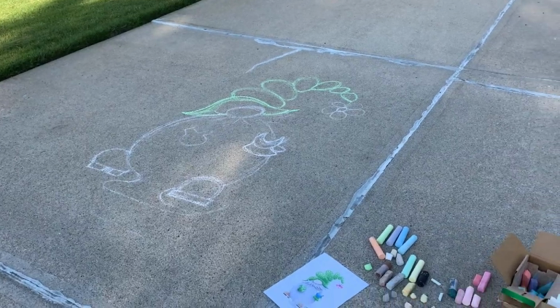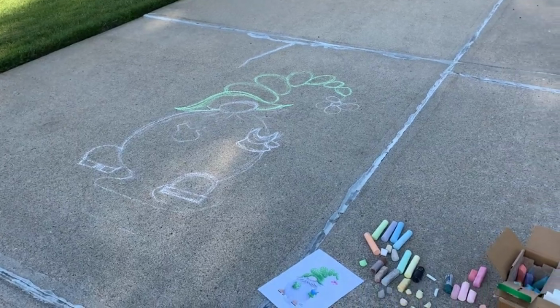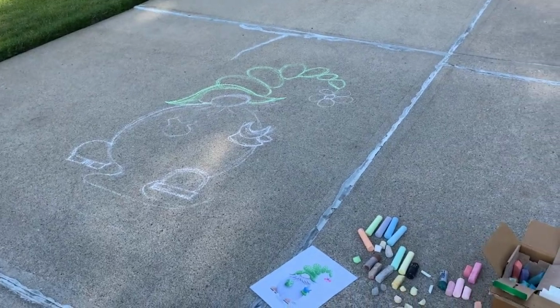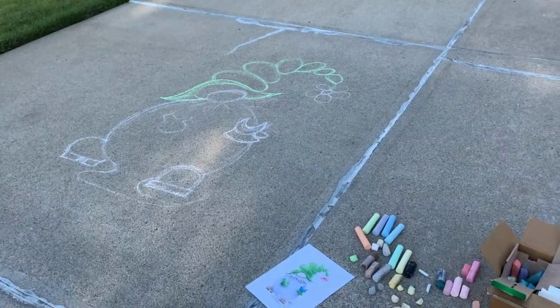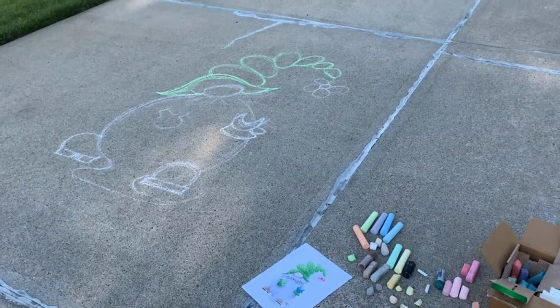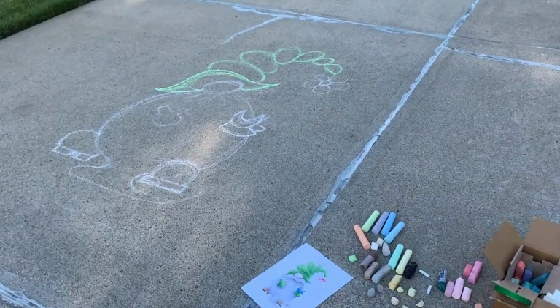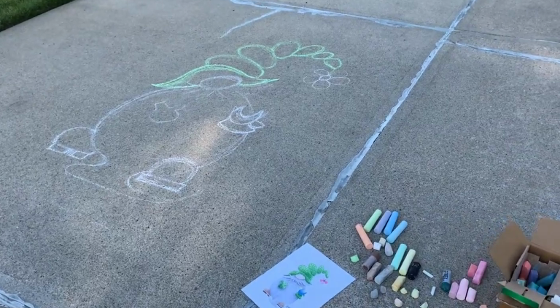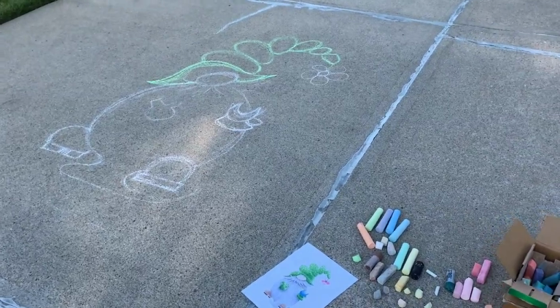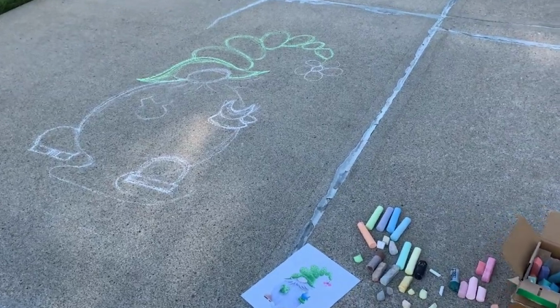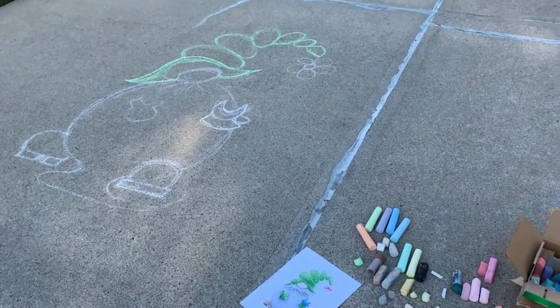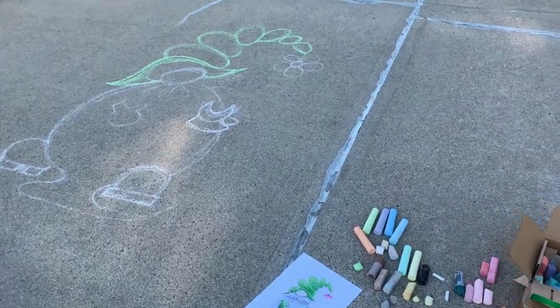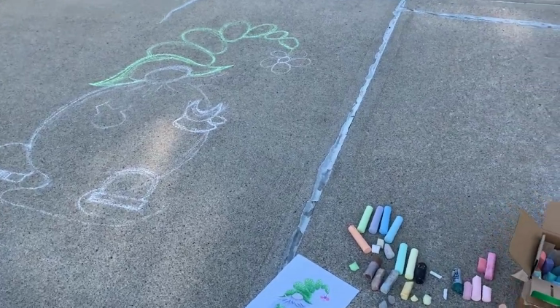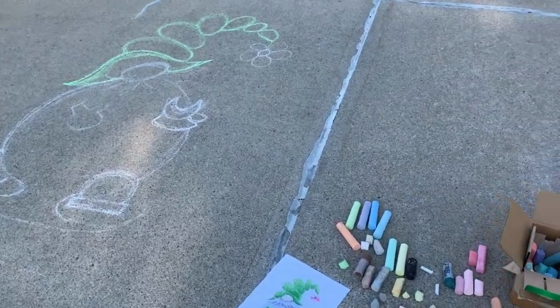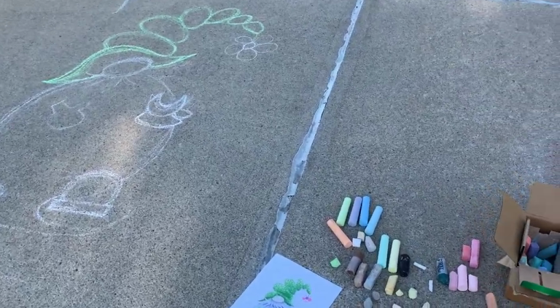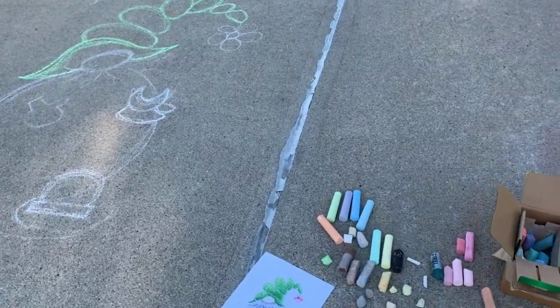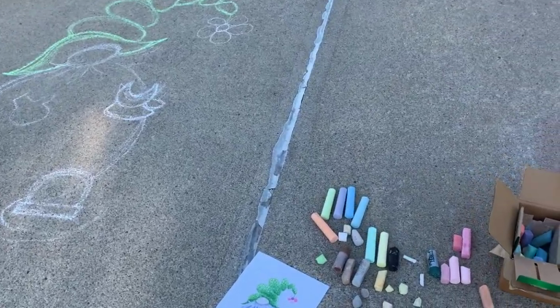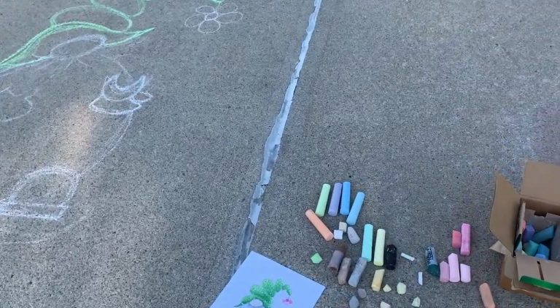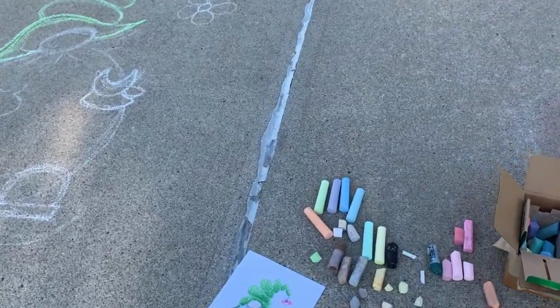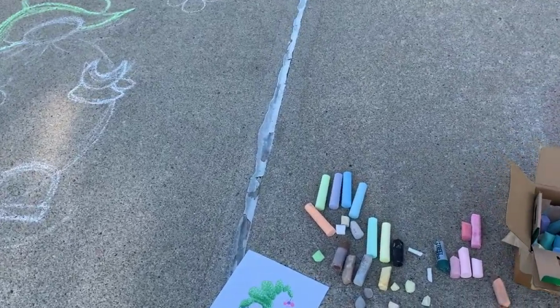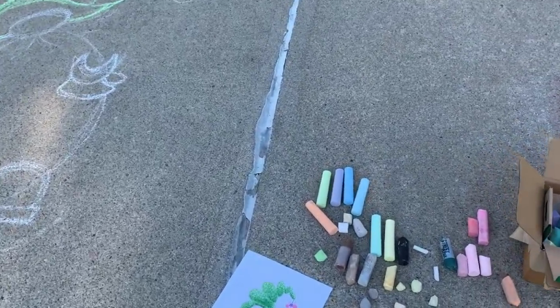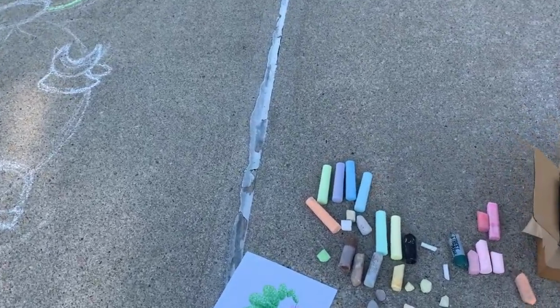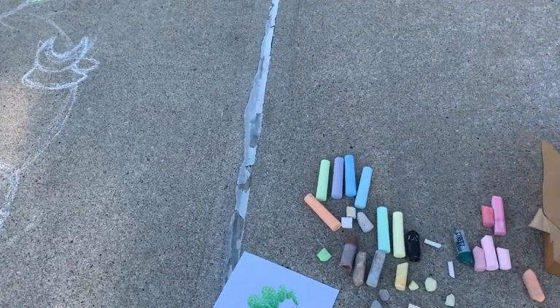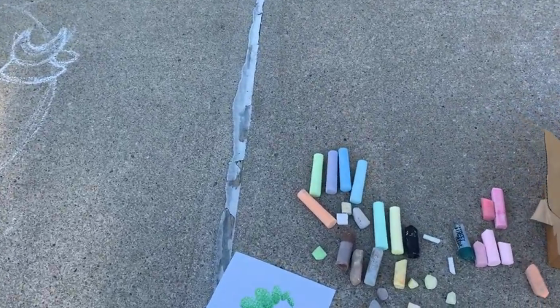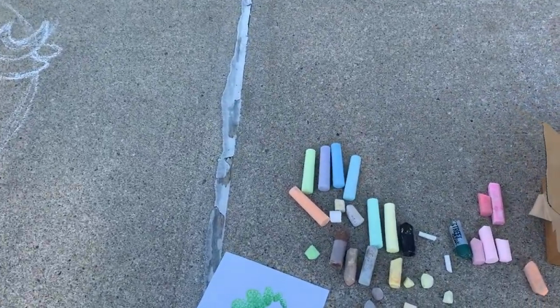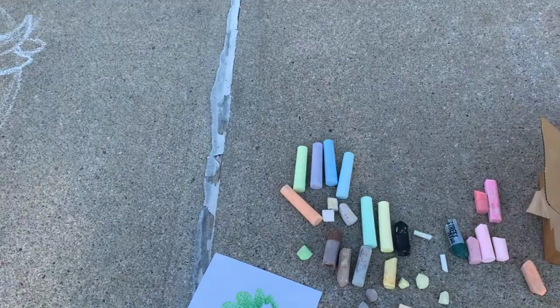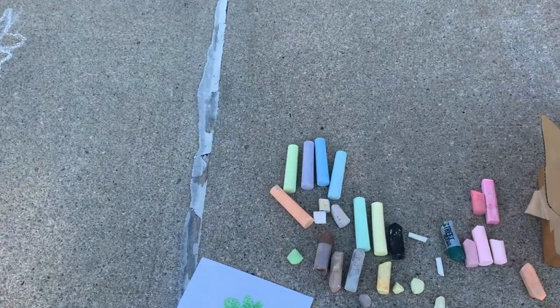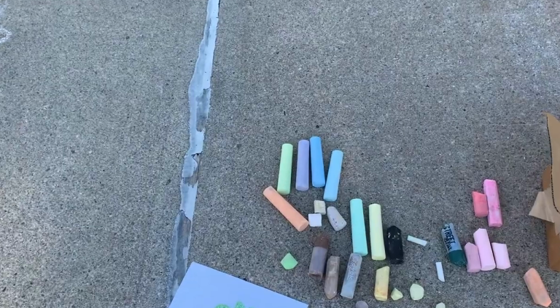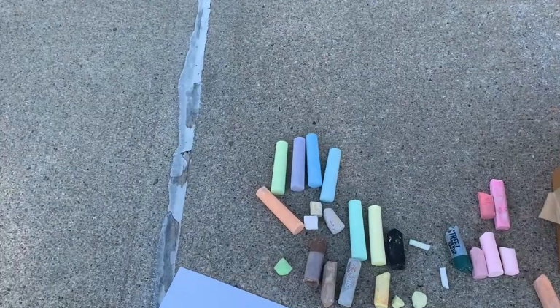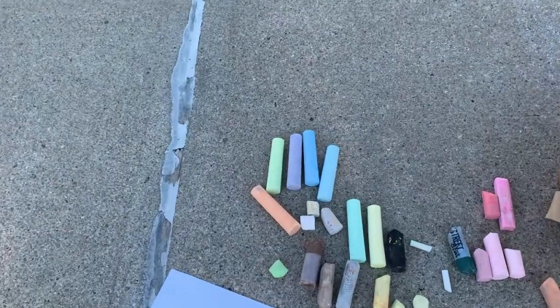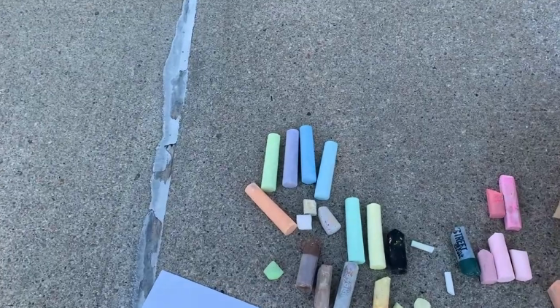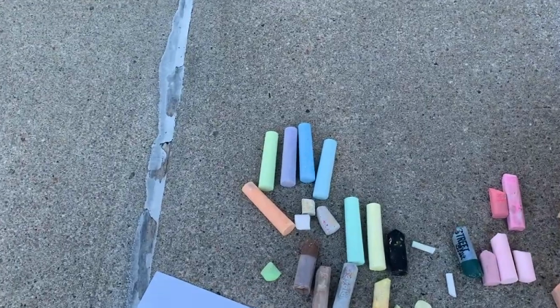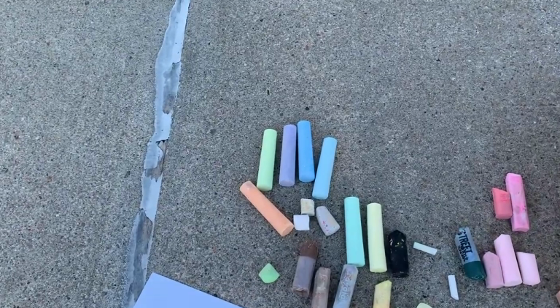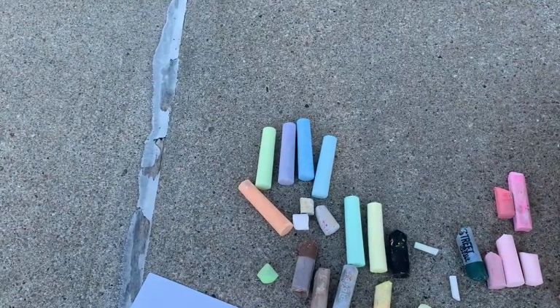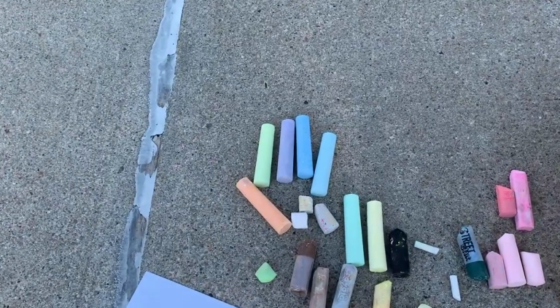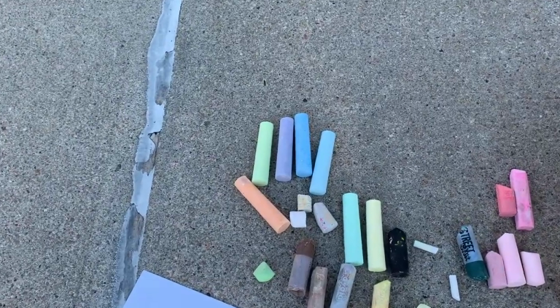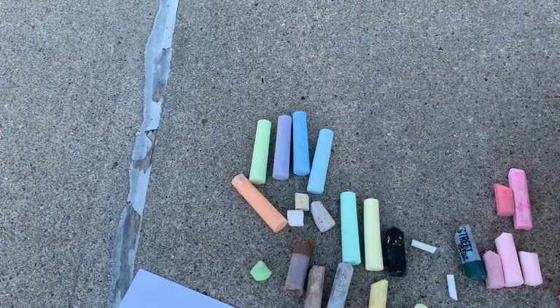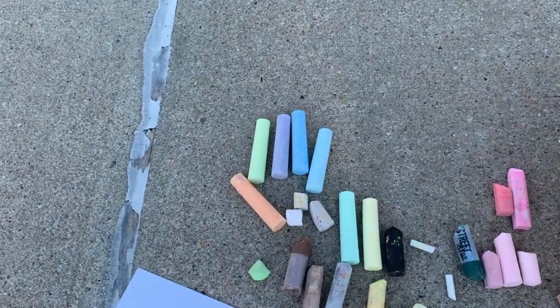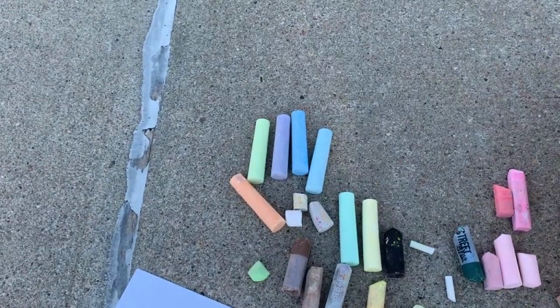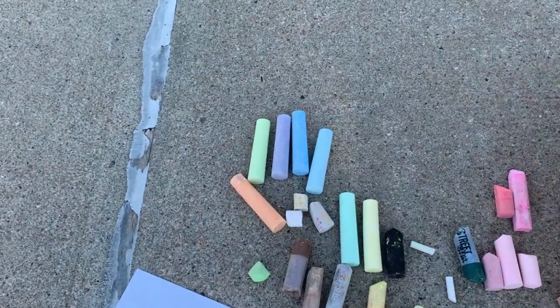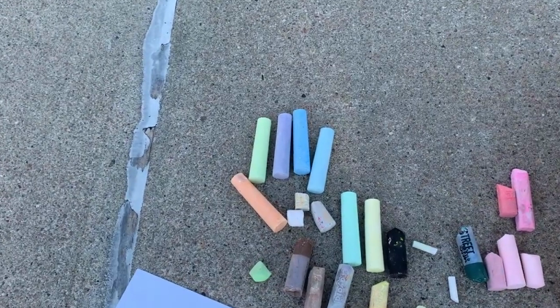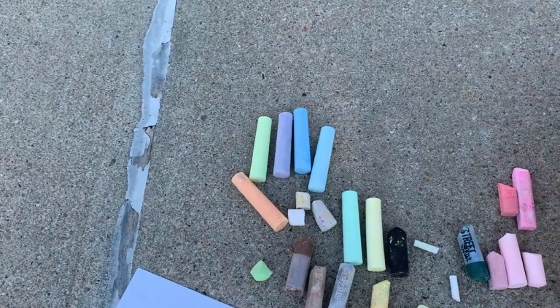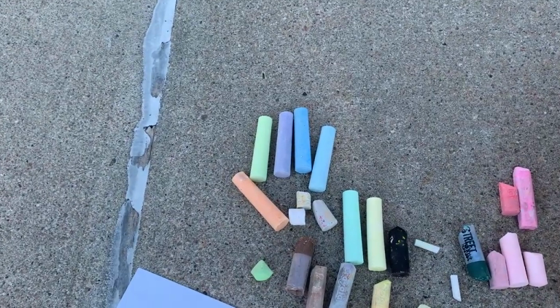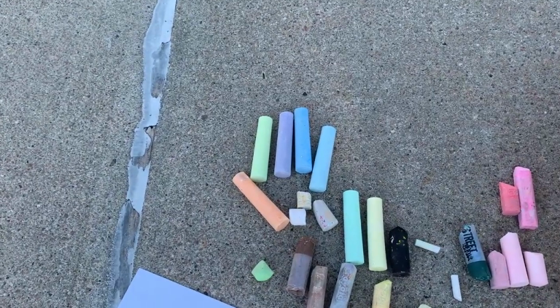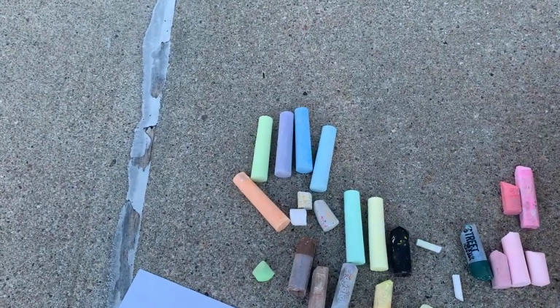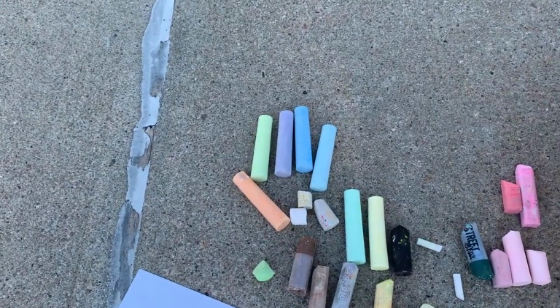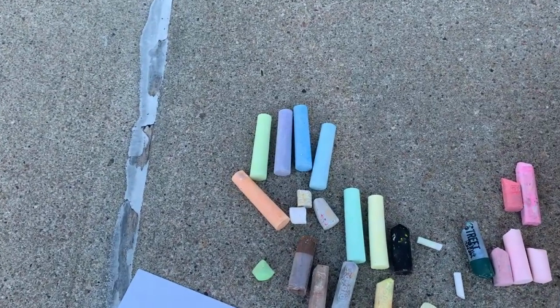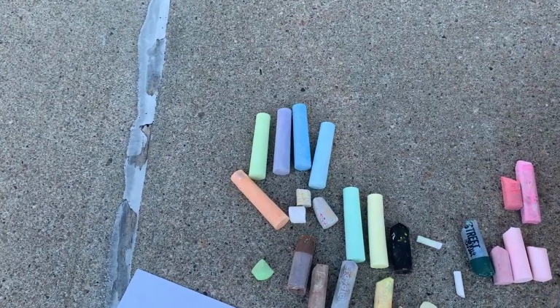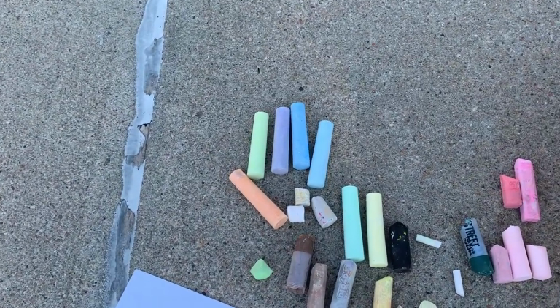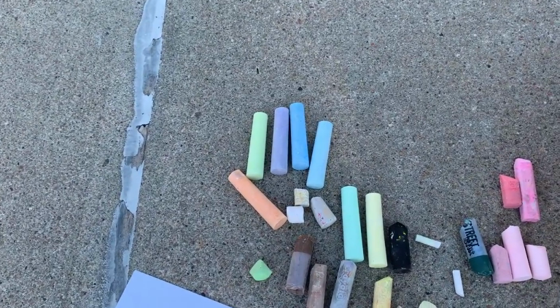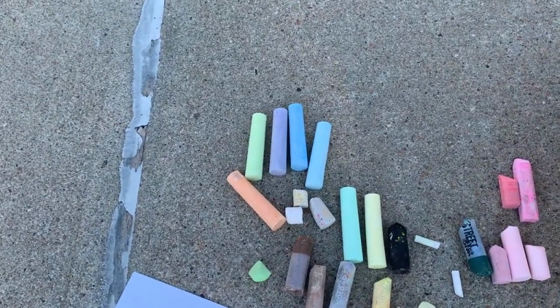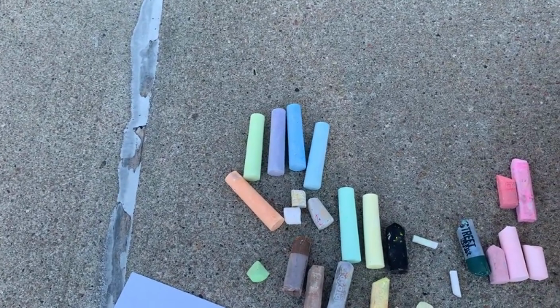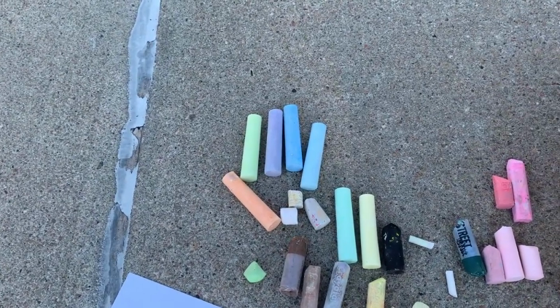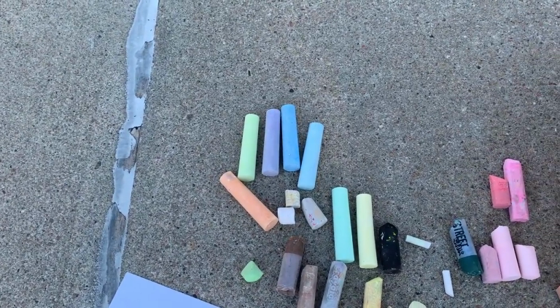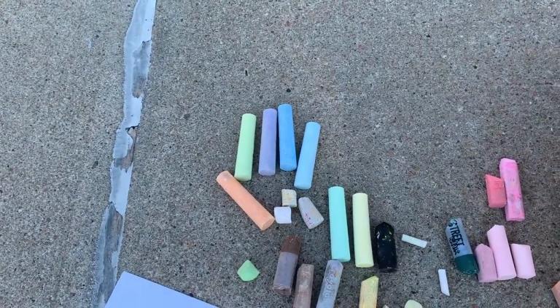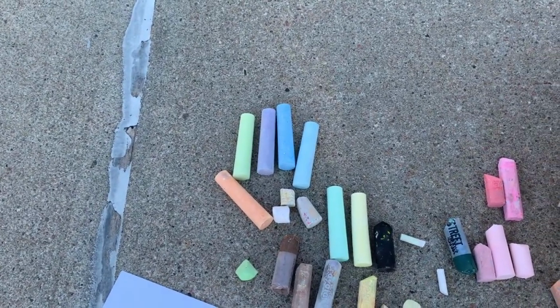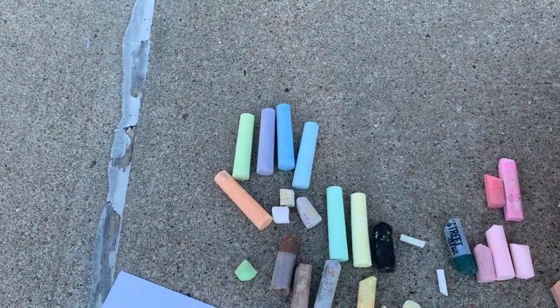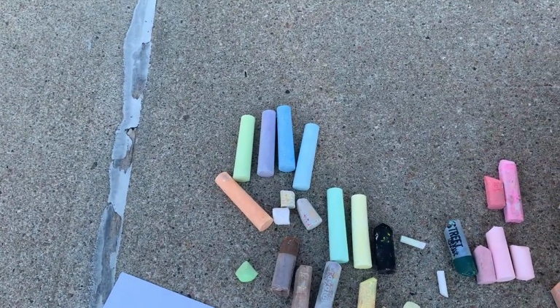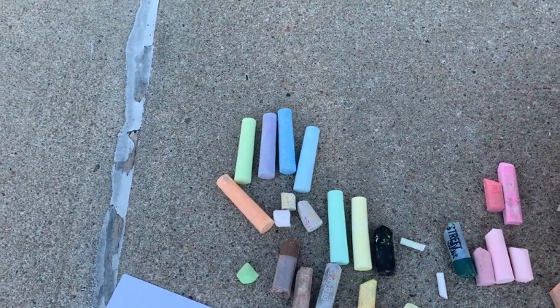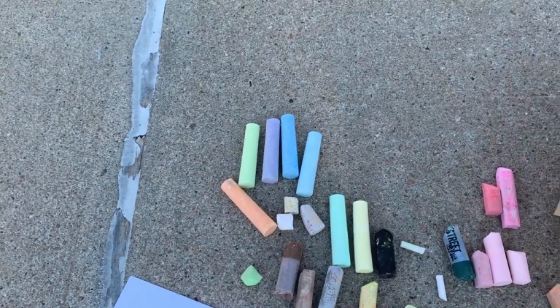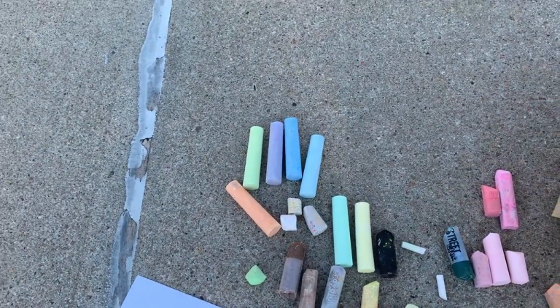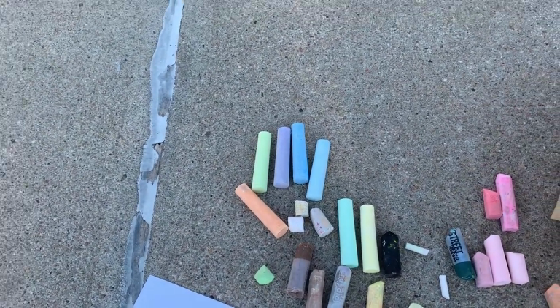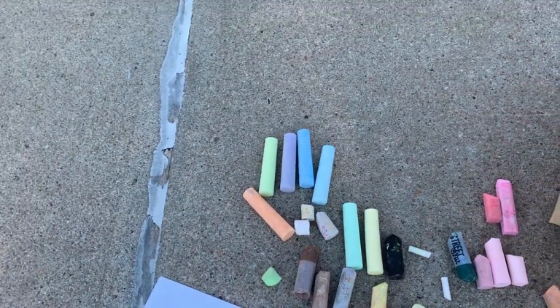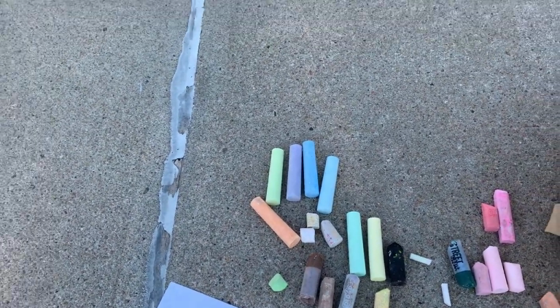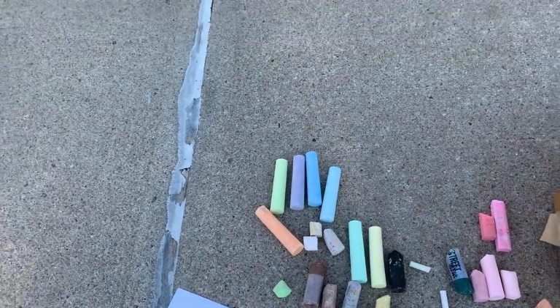I scored a few new pieces of chalk. I love it — it's like new crayons. I love it.